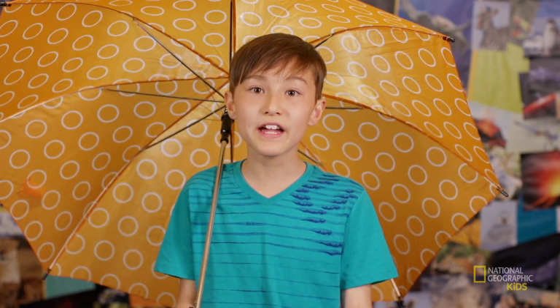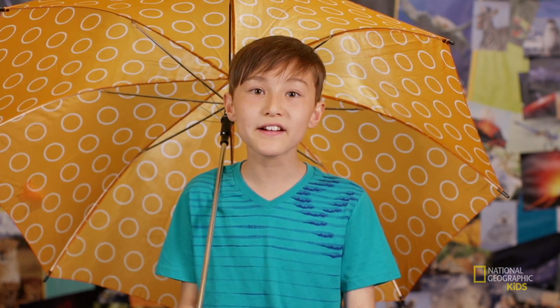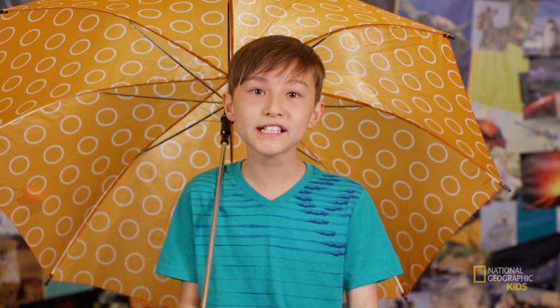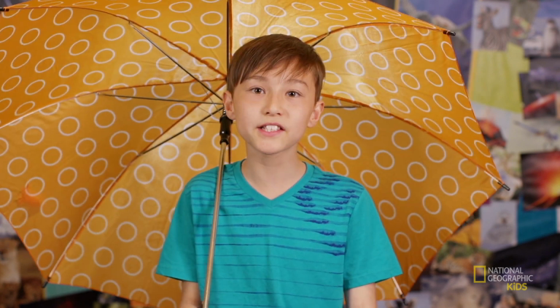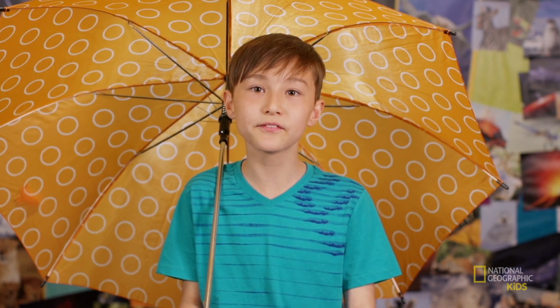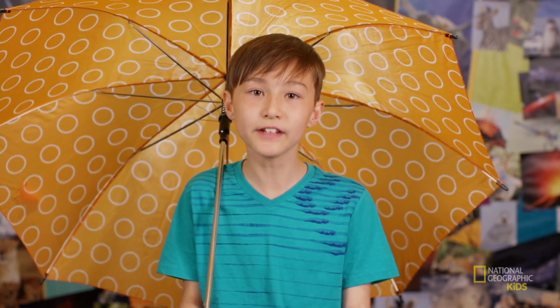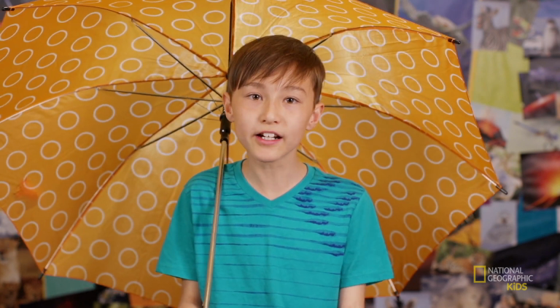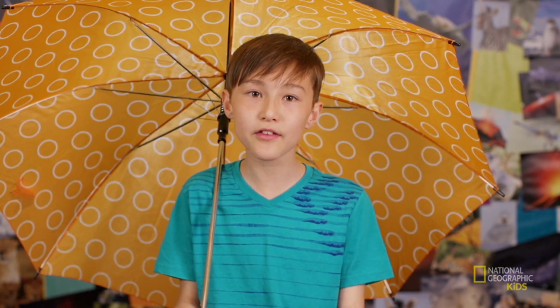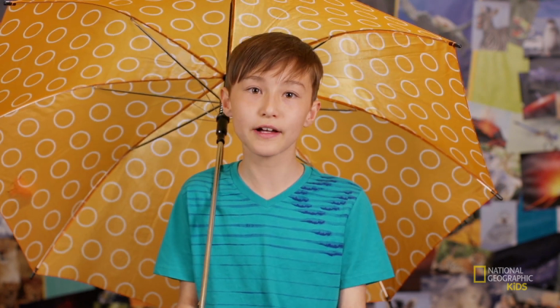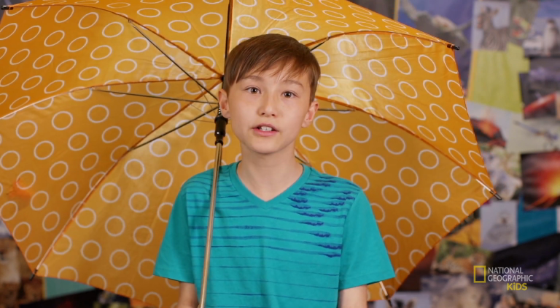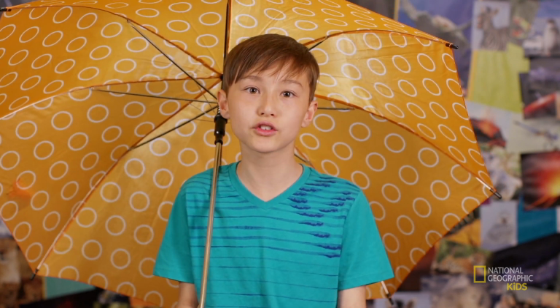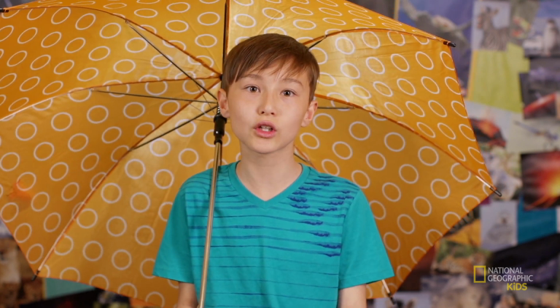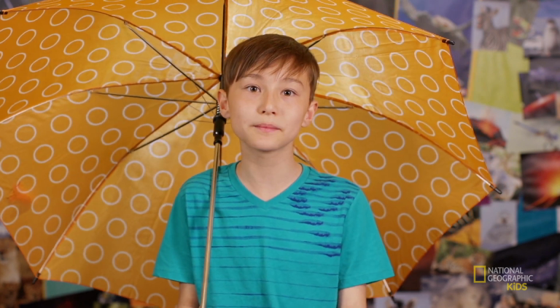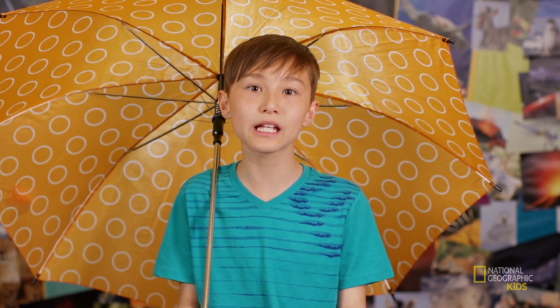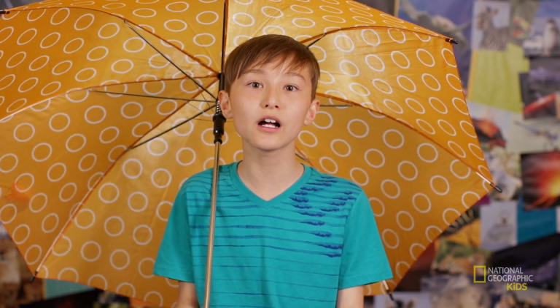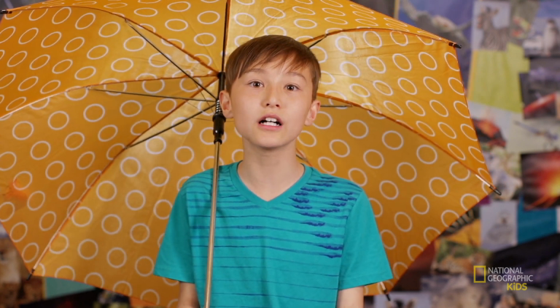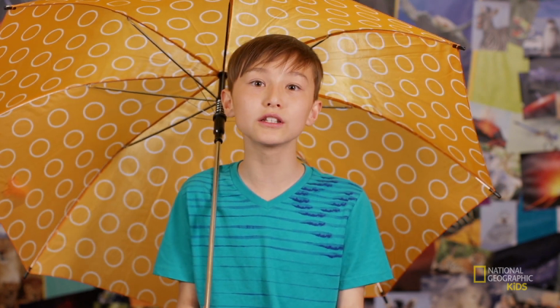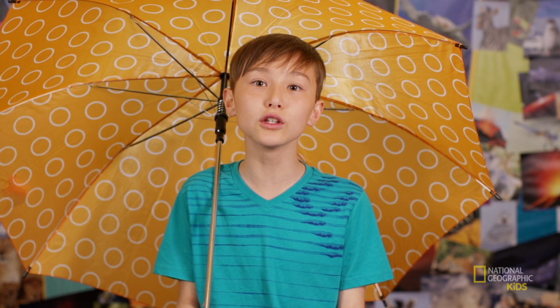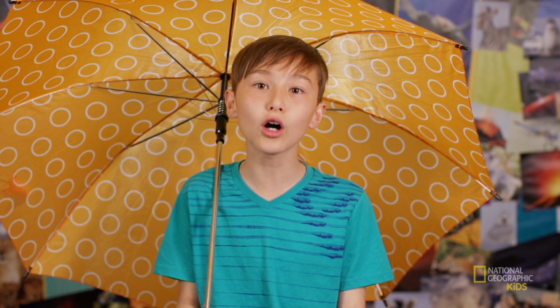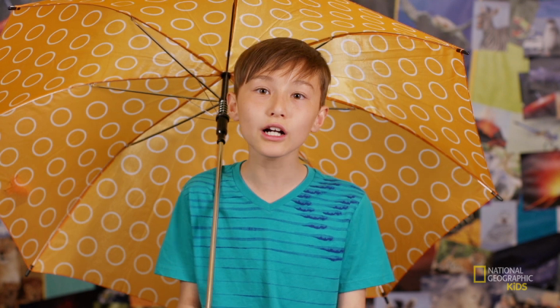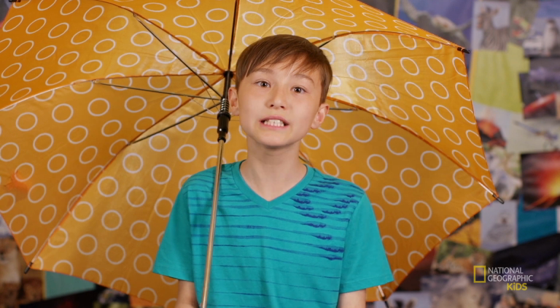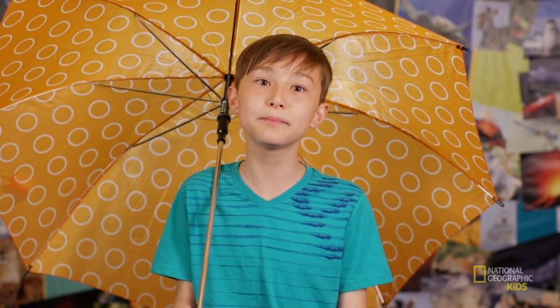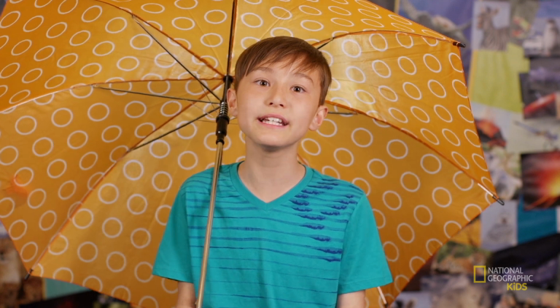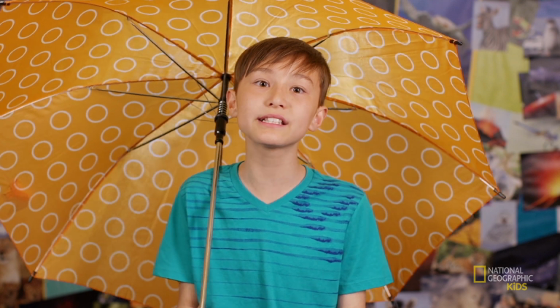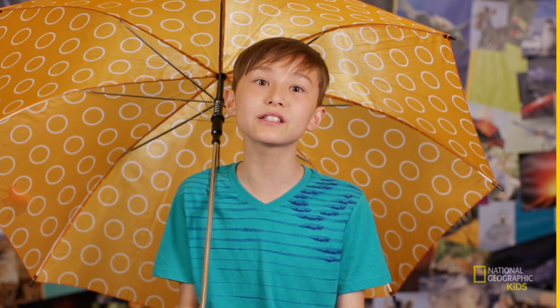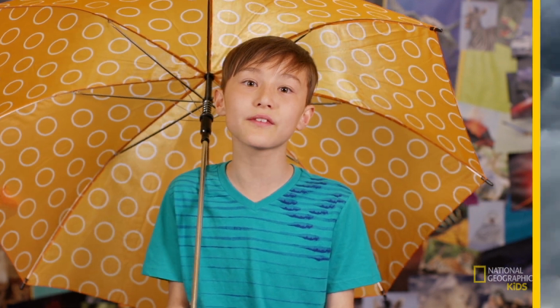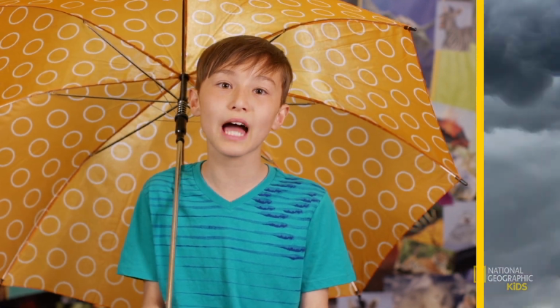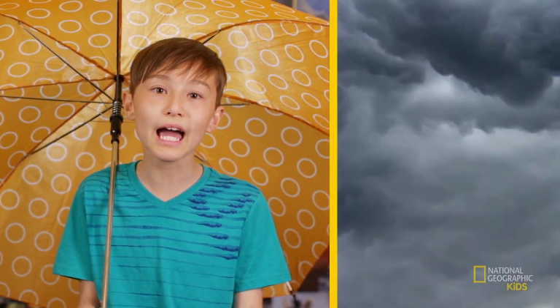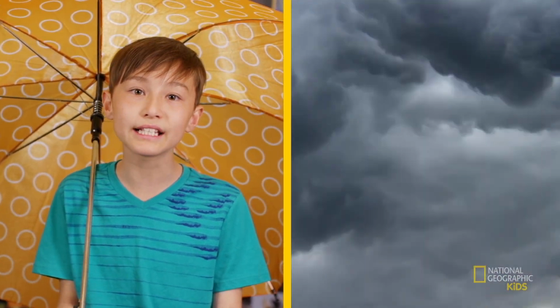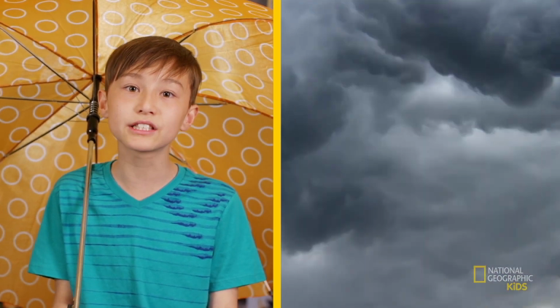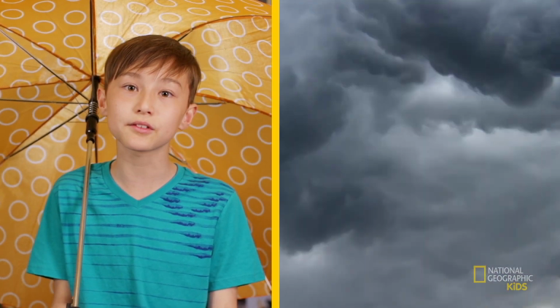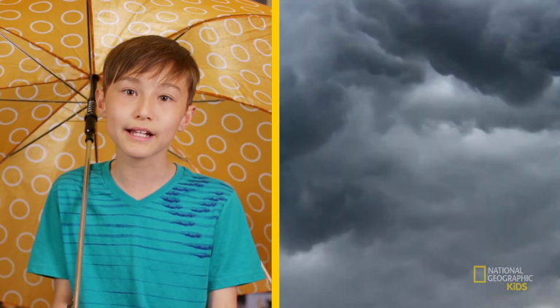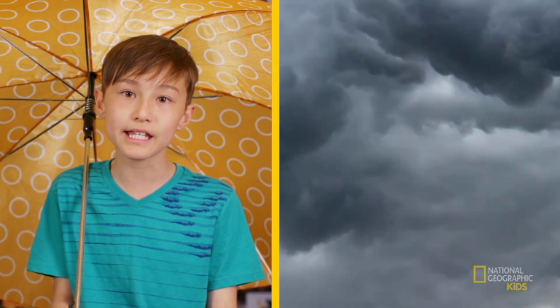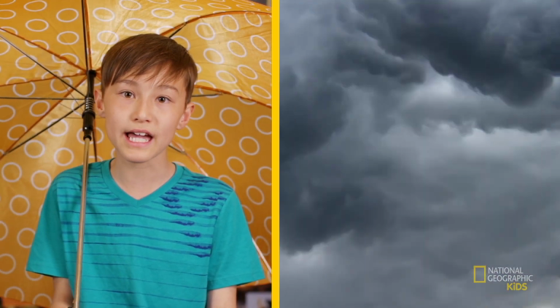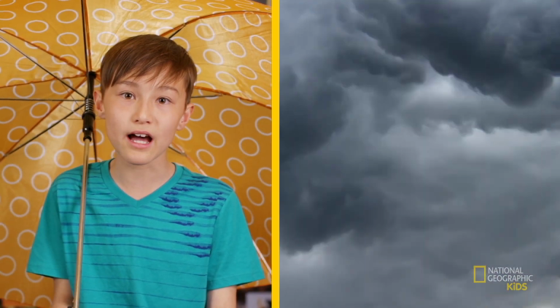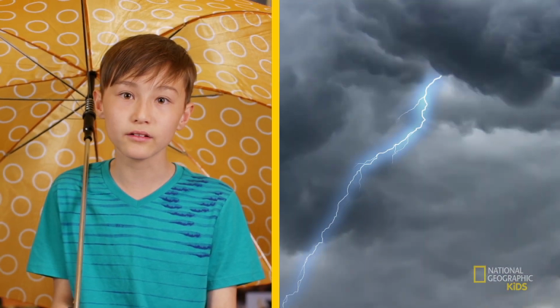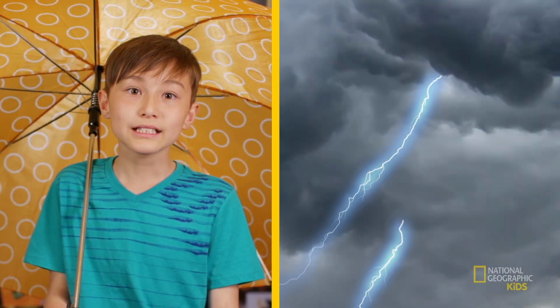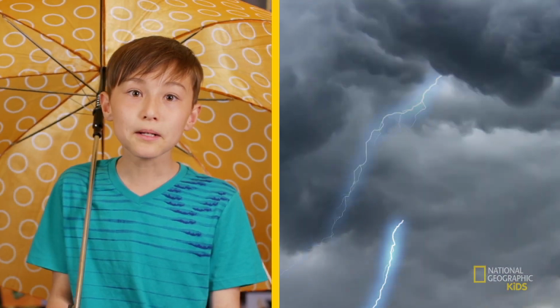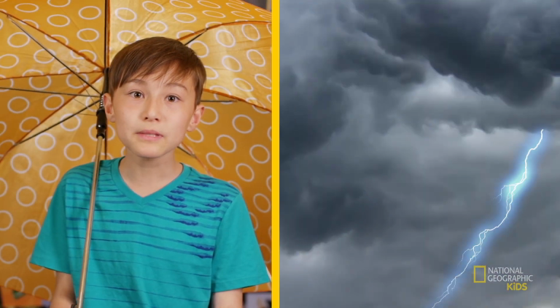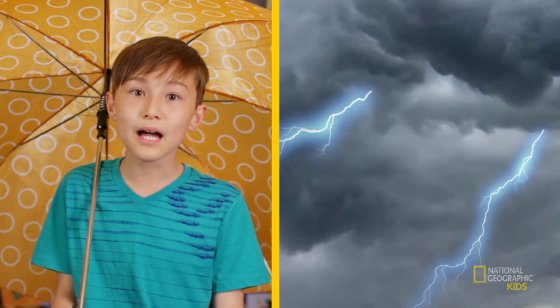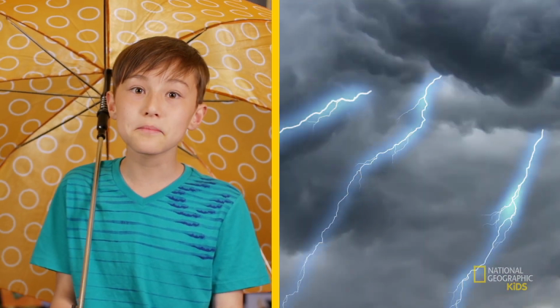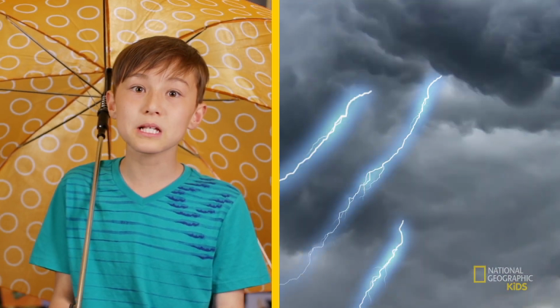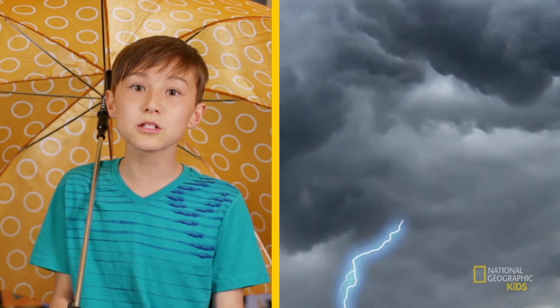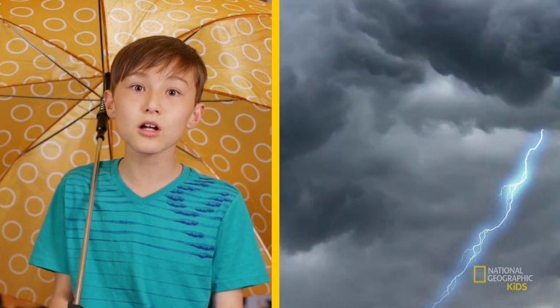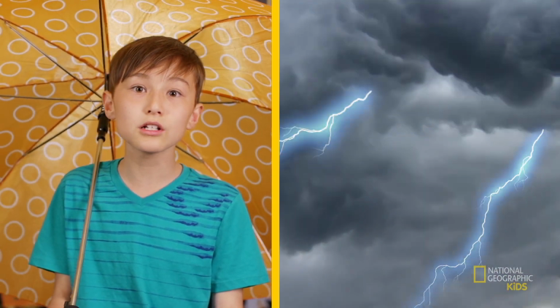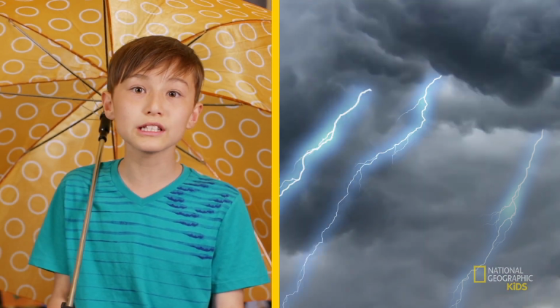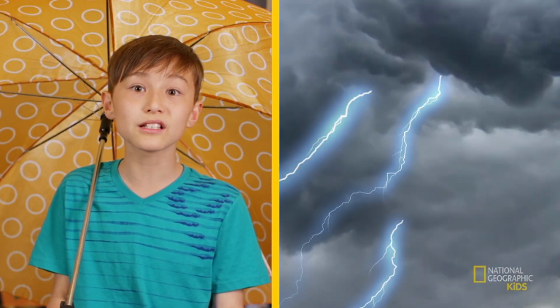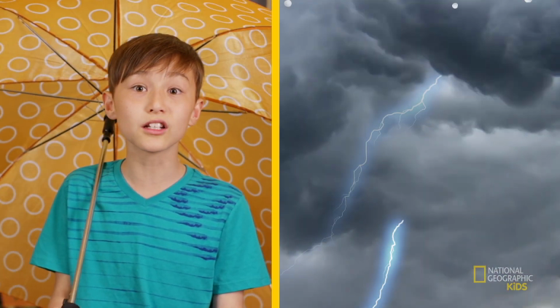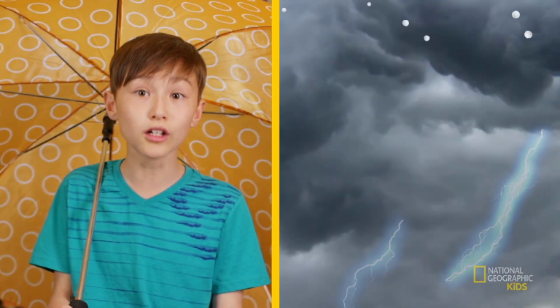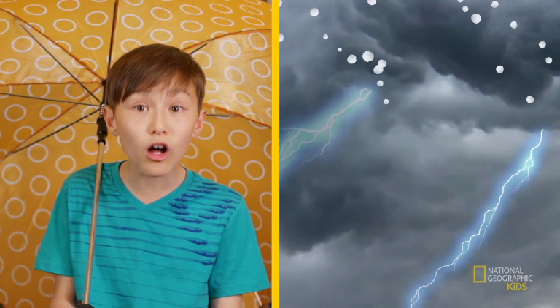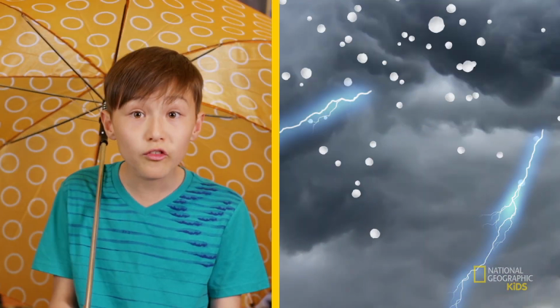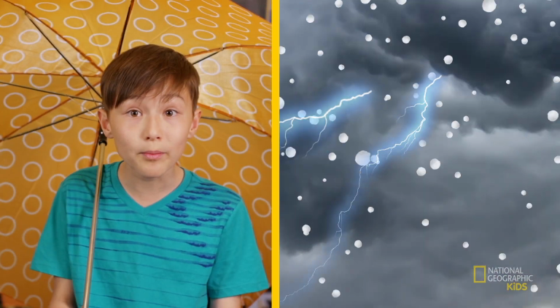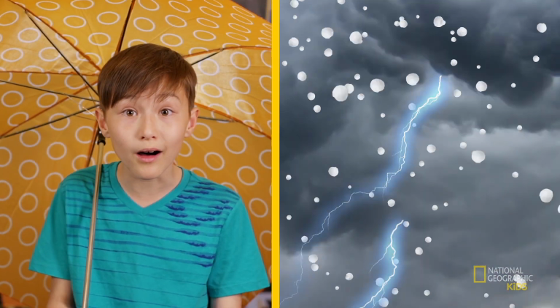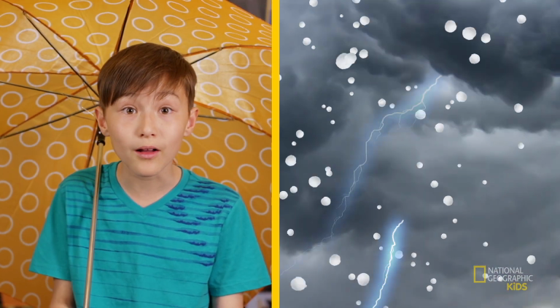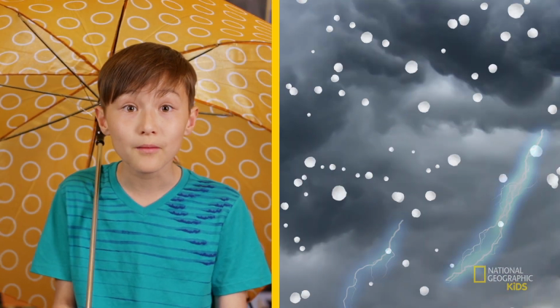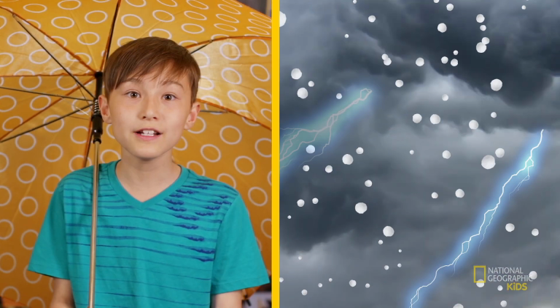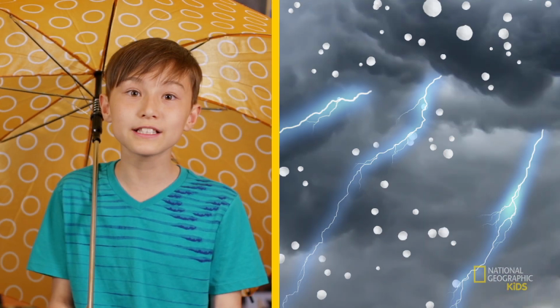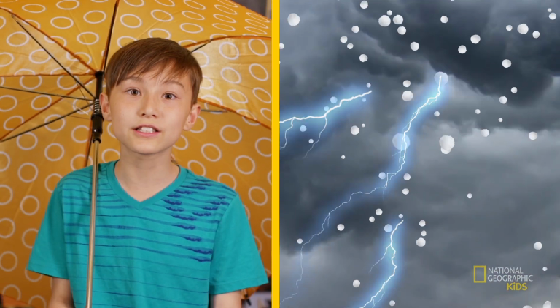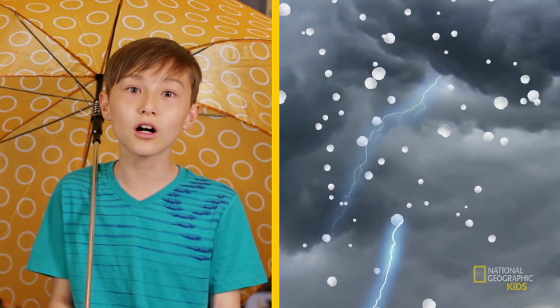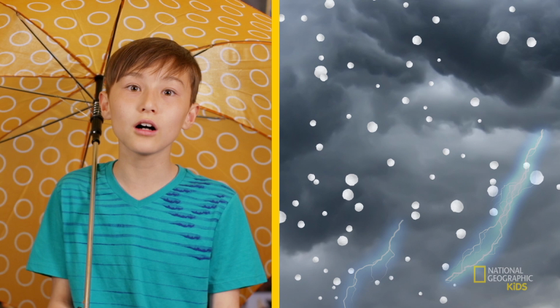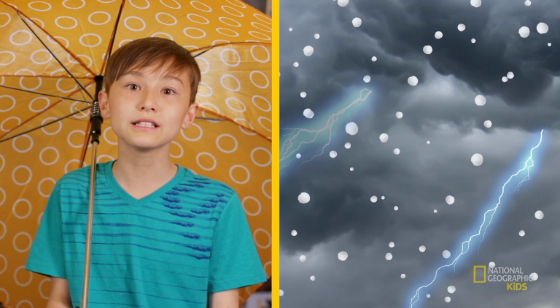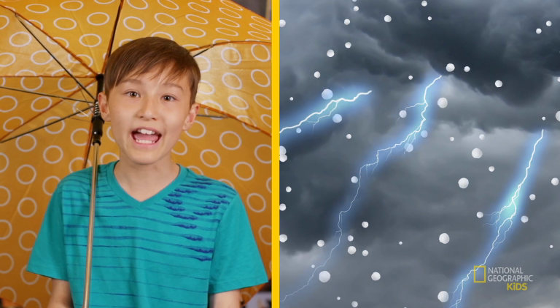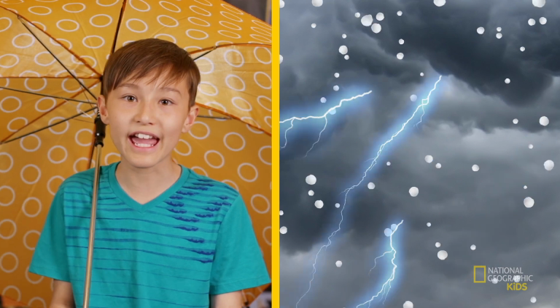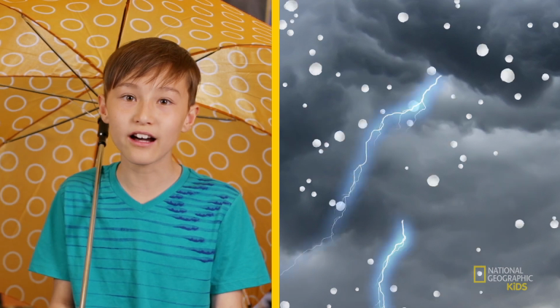Very severe thunderstorms can cause large pieces of ice to rain down, sometimes as large as a golf ball. This is called hail.